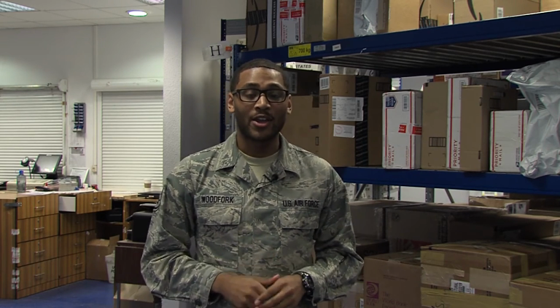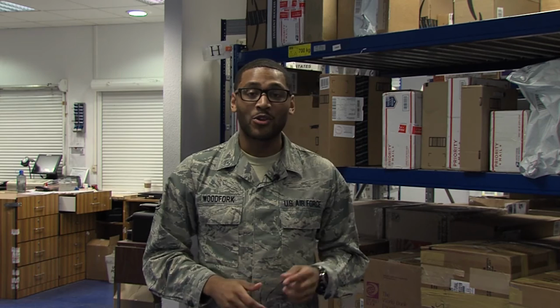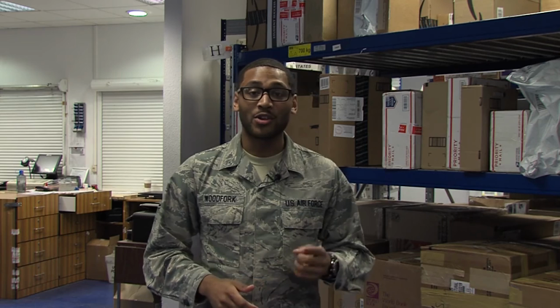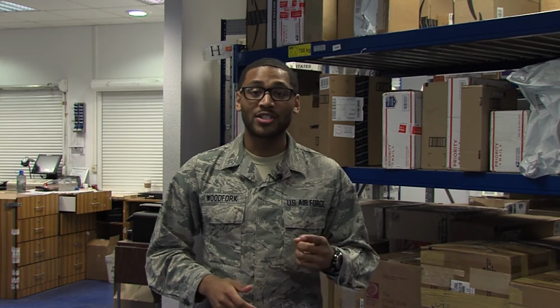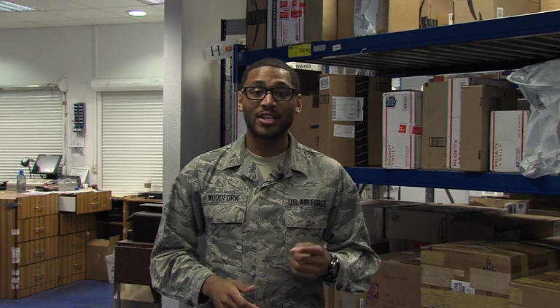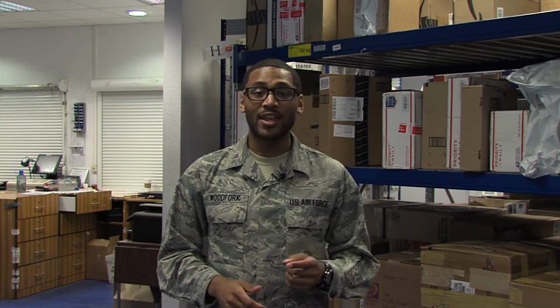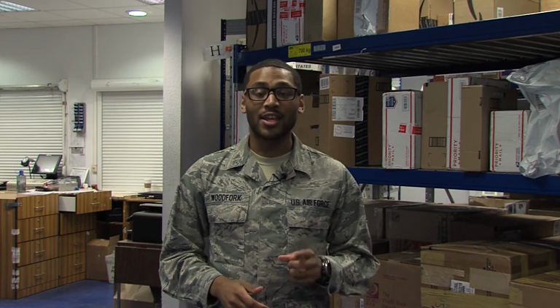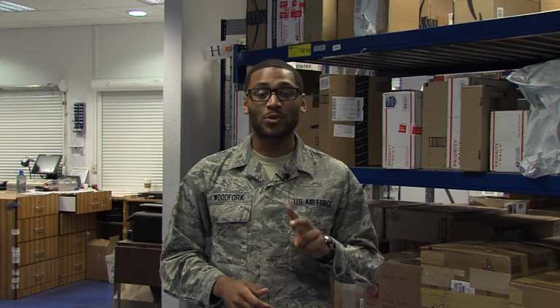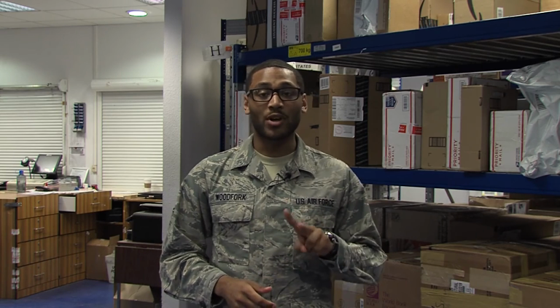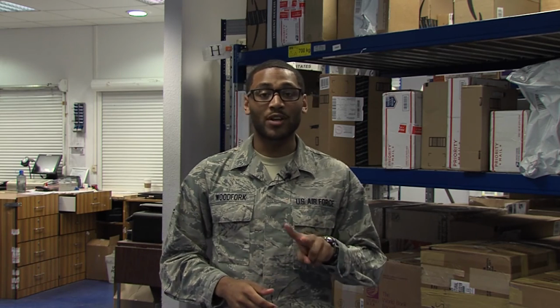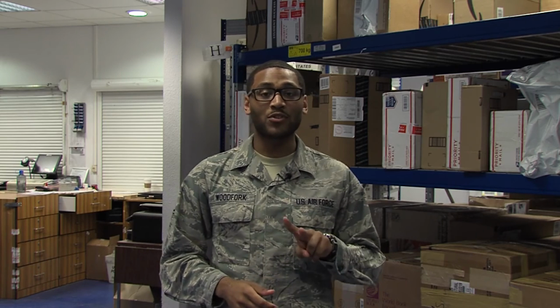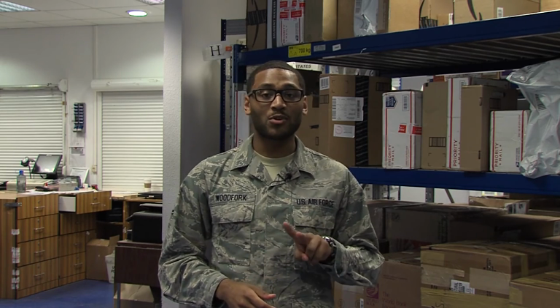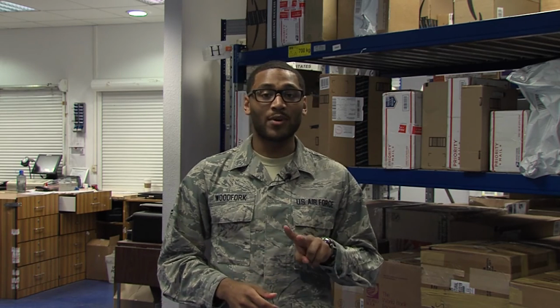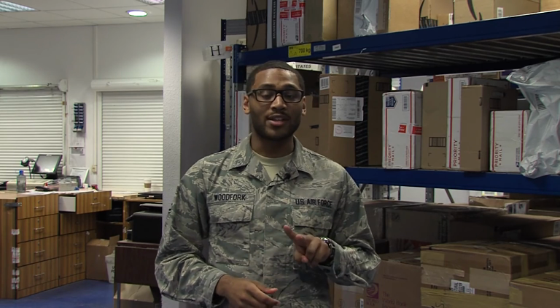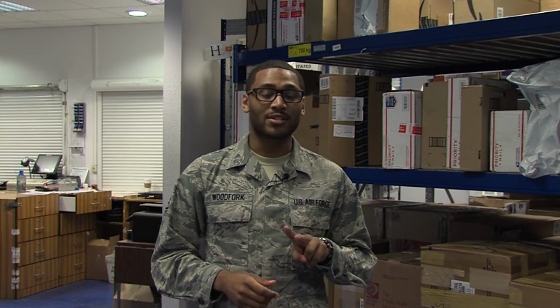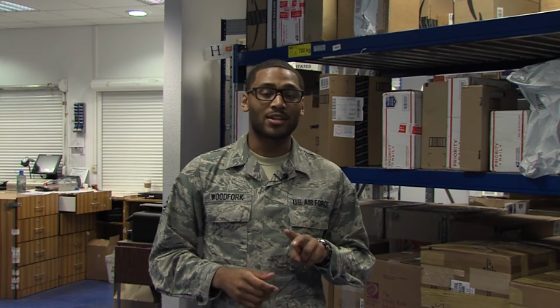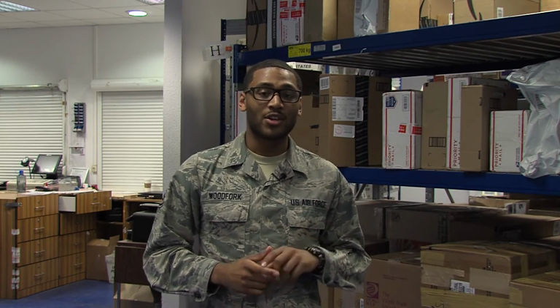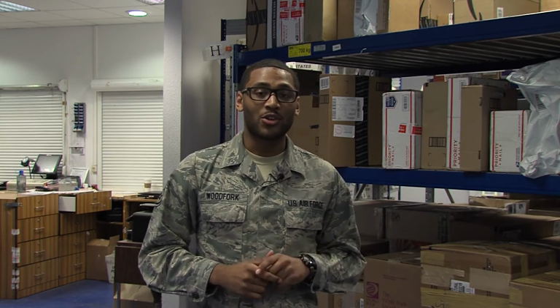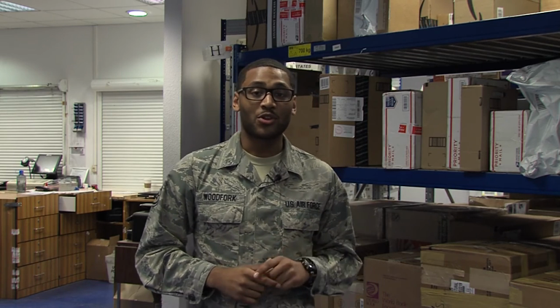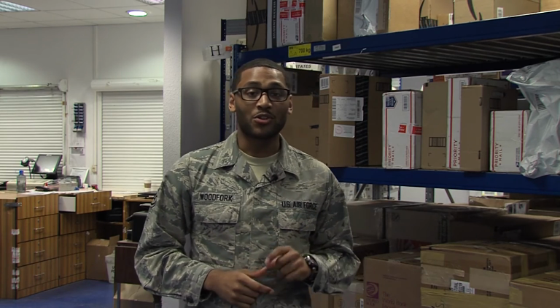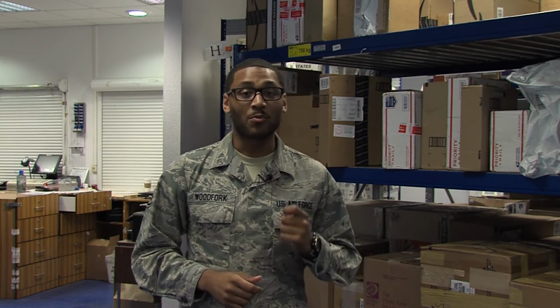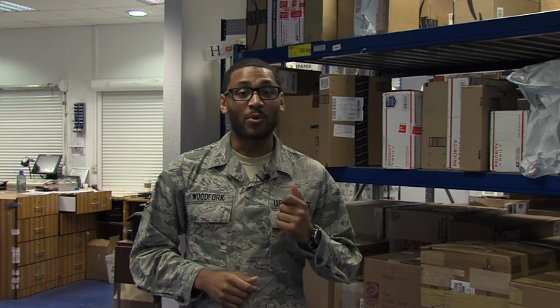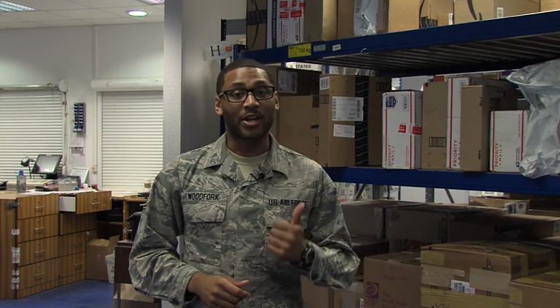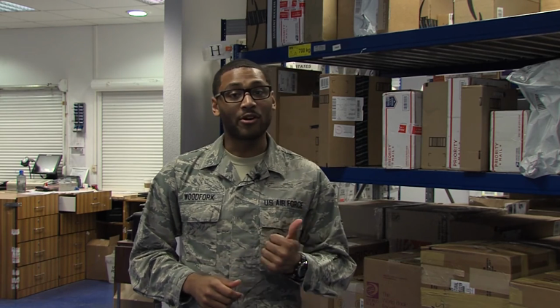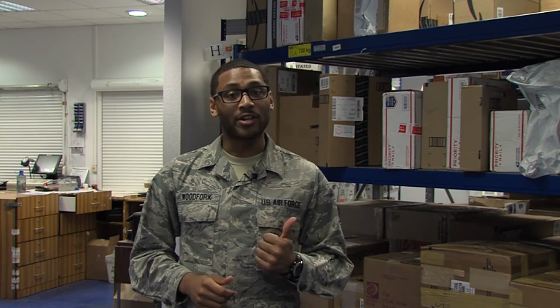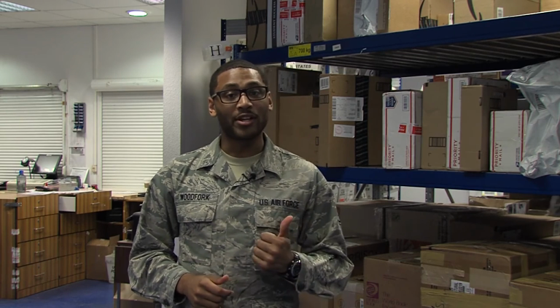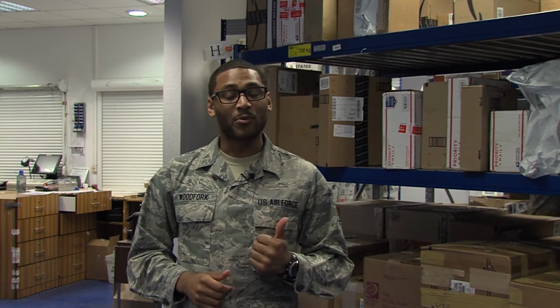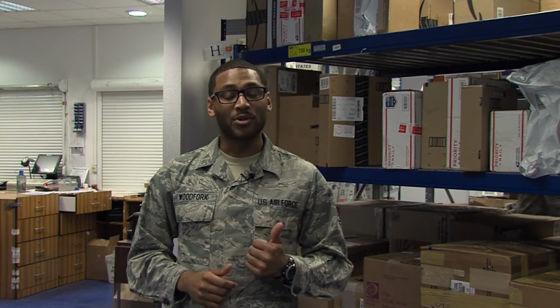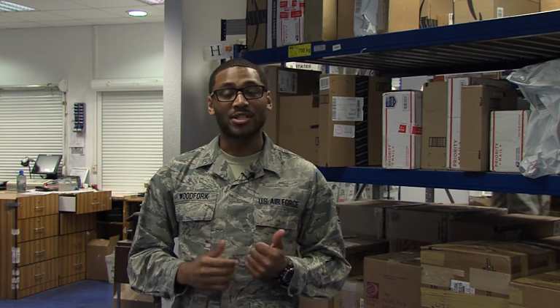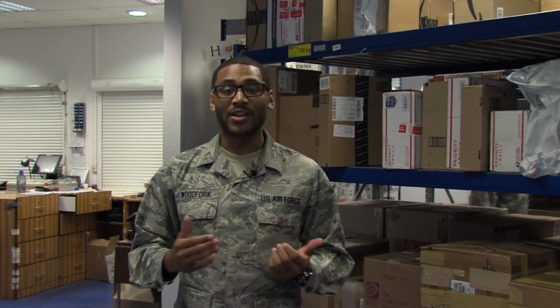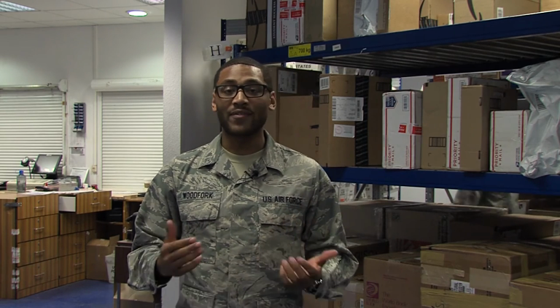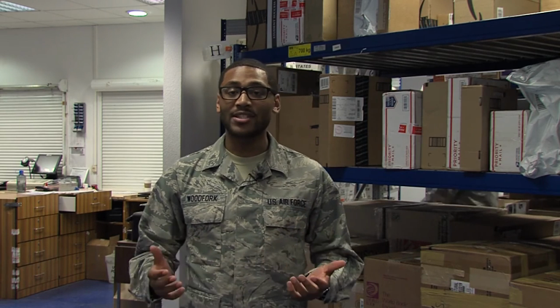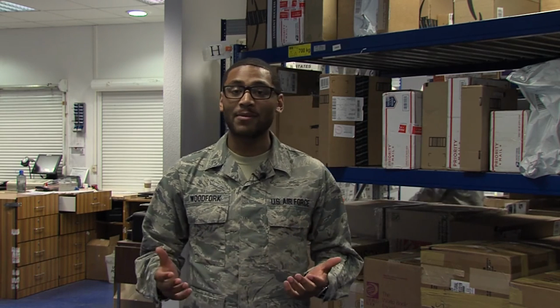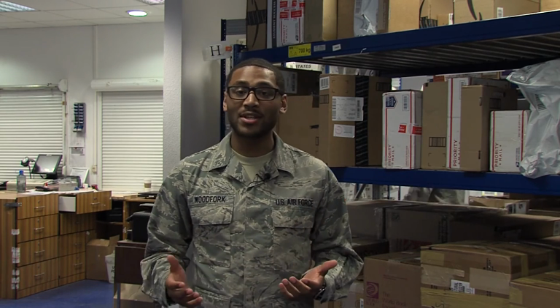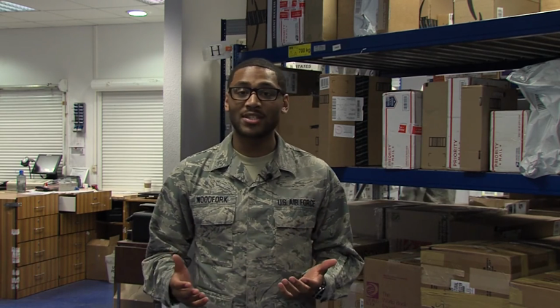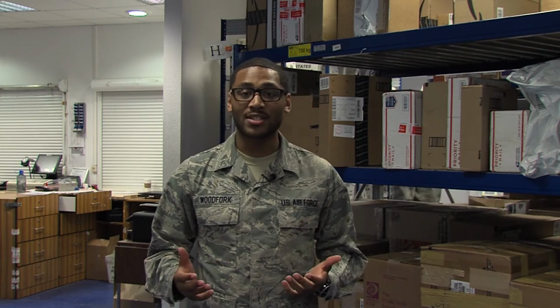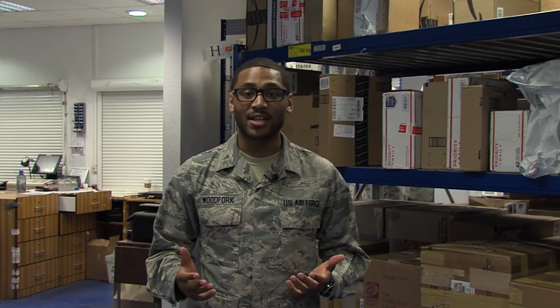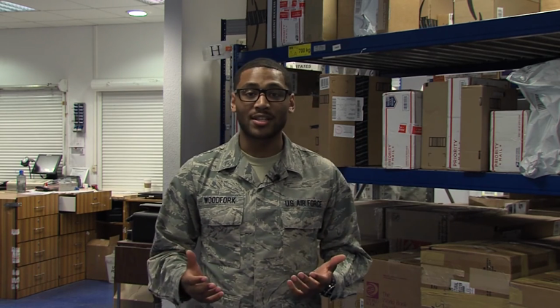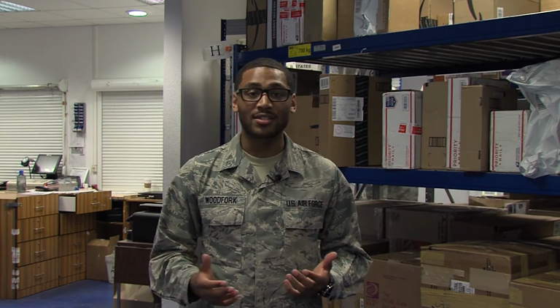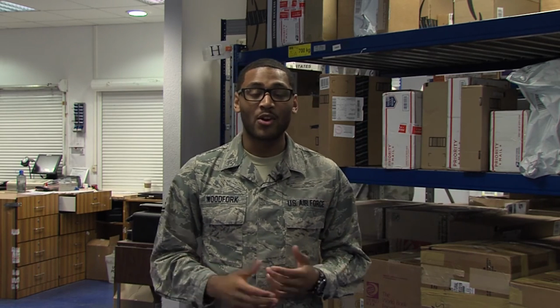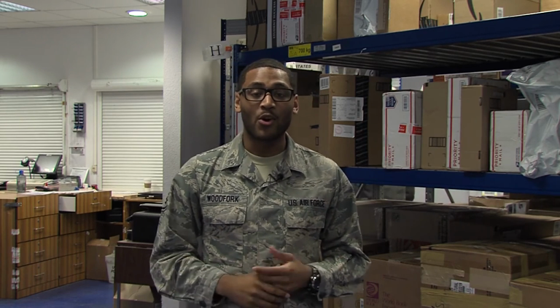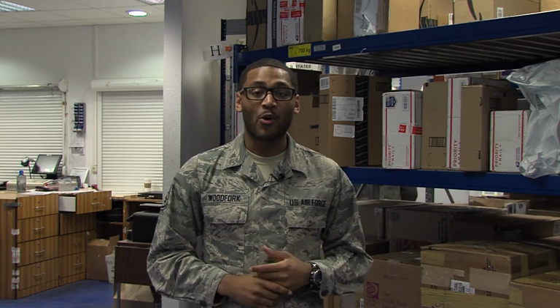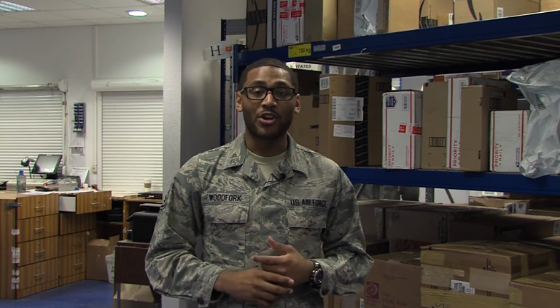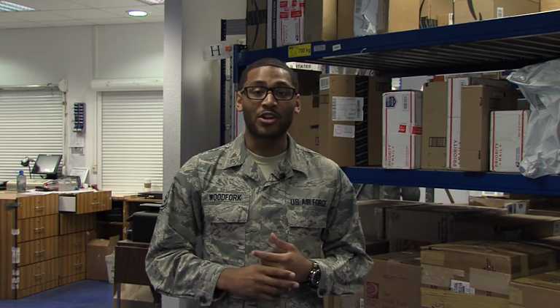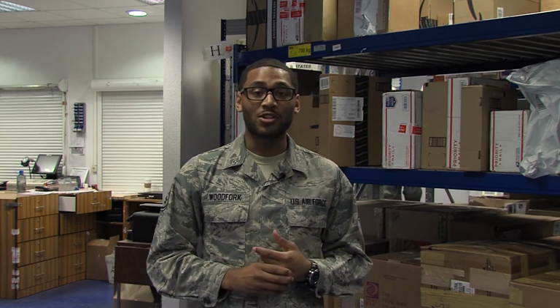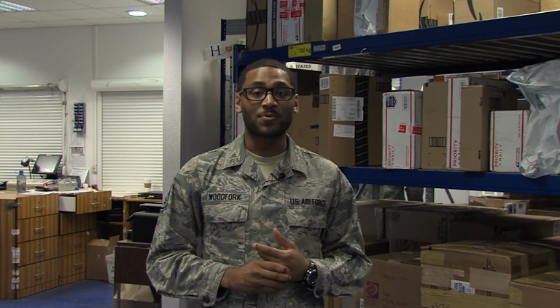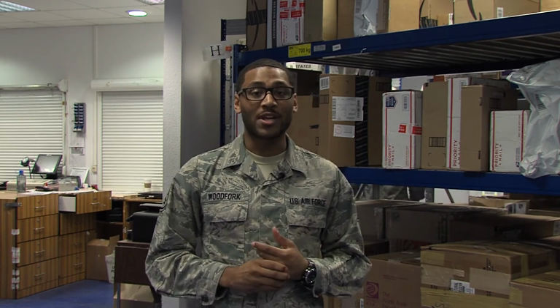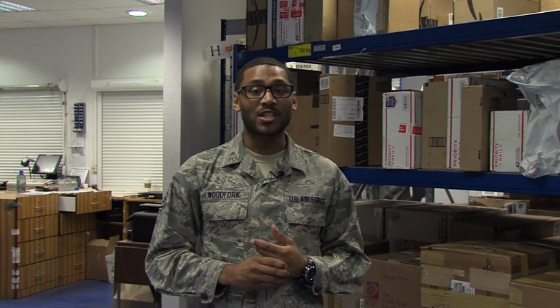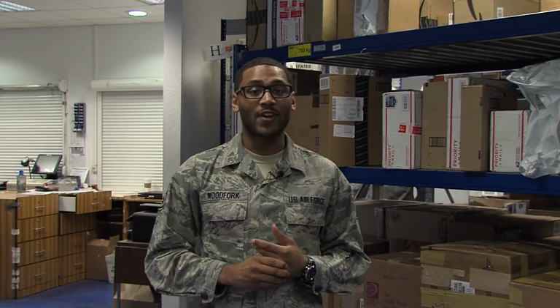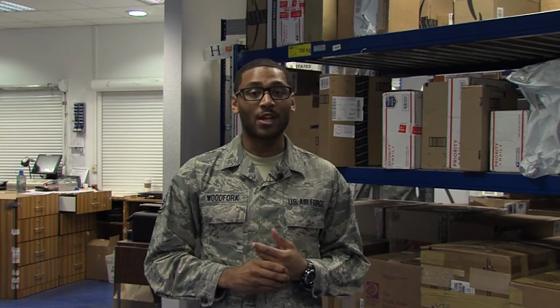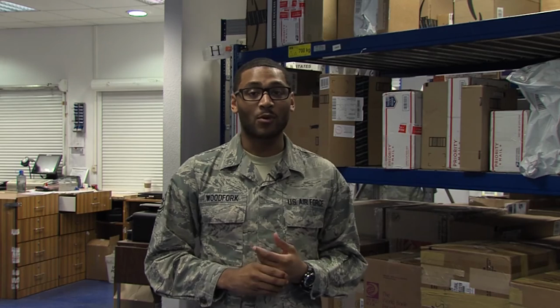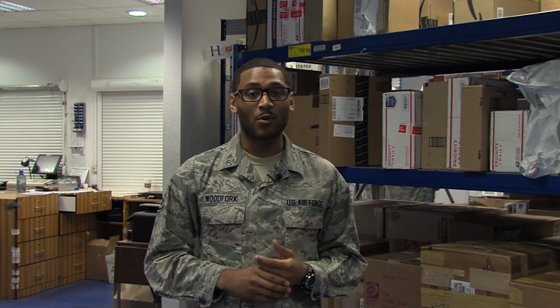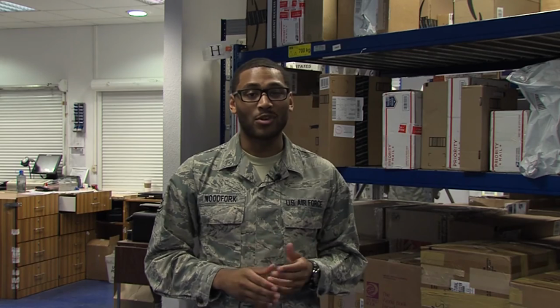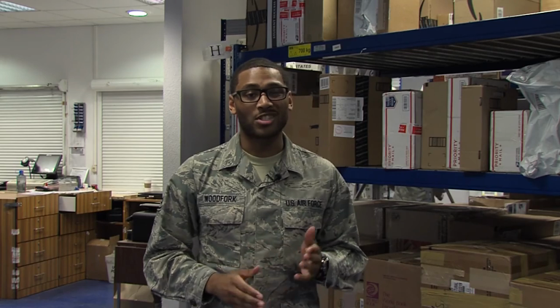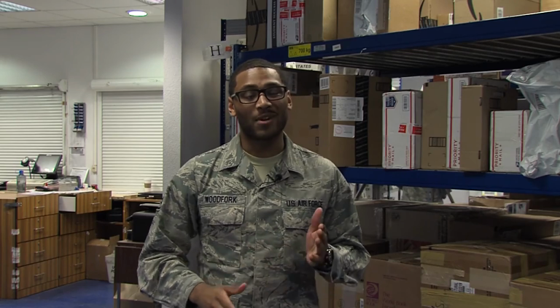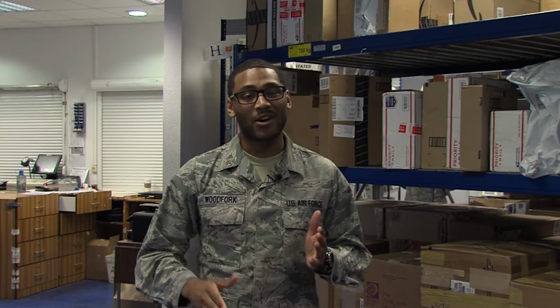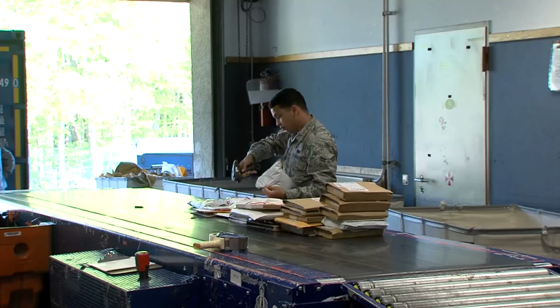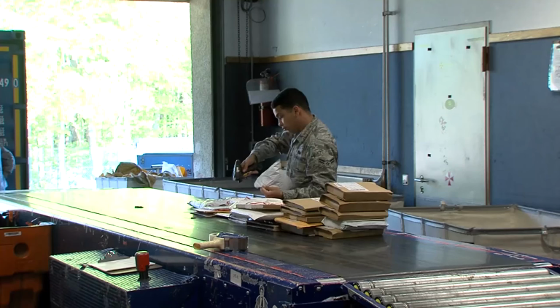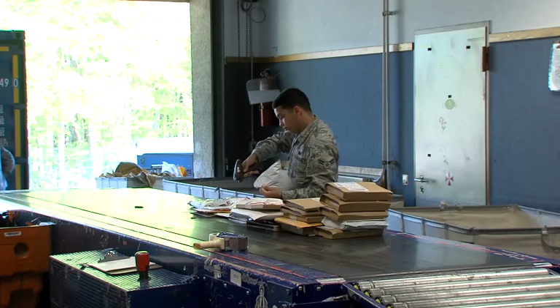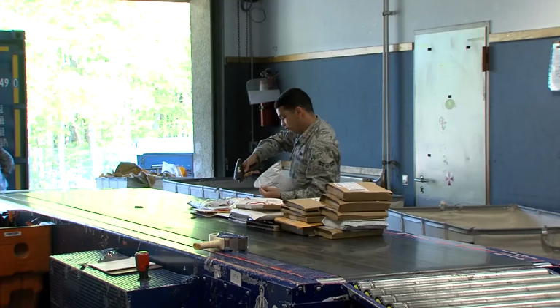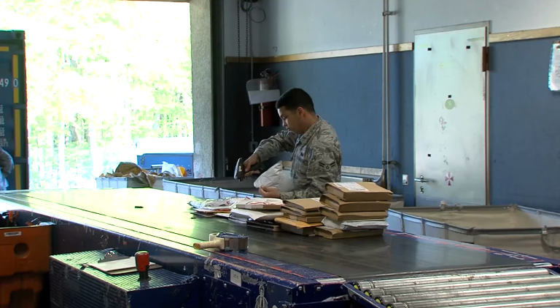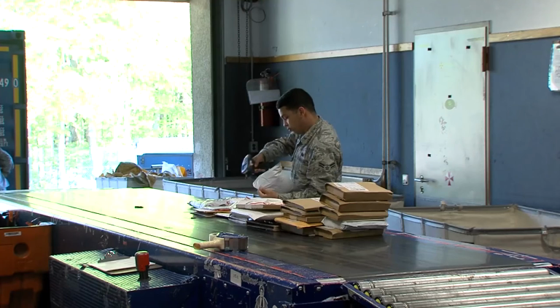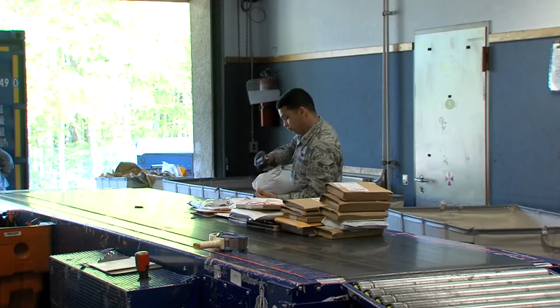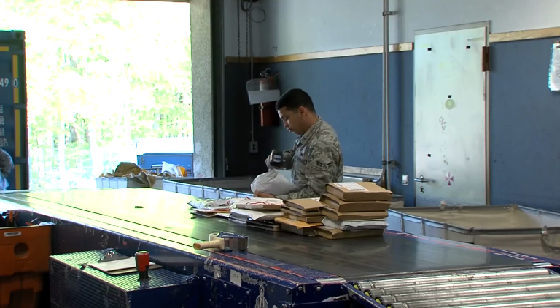You can send things one of two ways: you can do priority, which is 7 to 10 business days, or you can do space available, which is about 4 to 6 weeks.